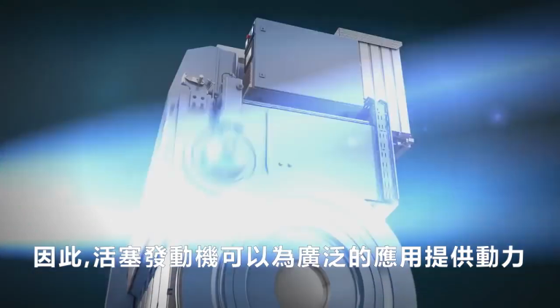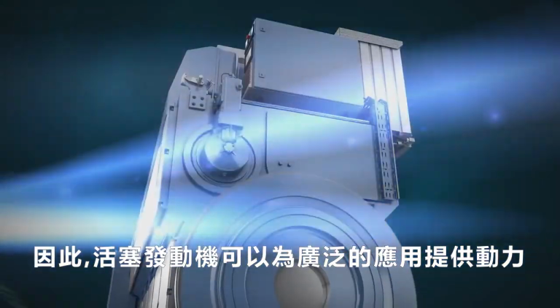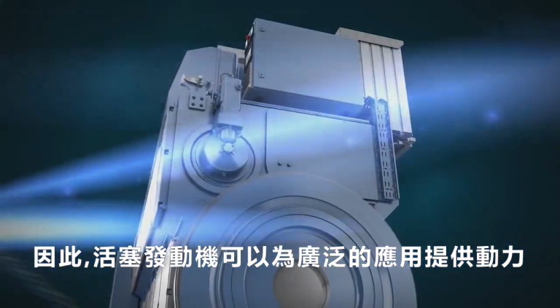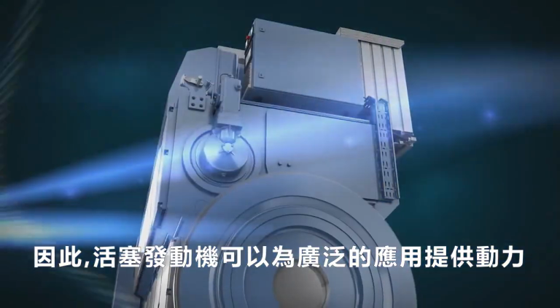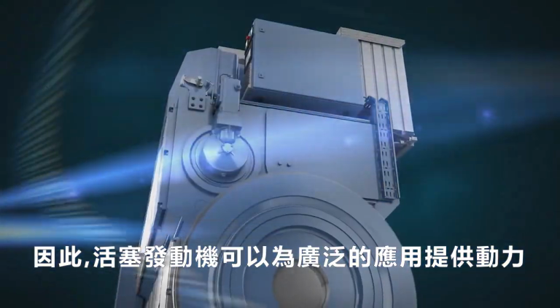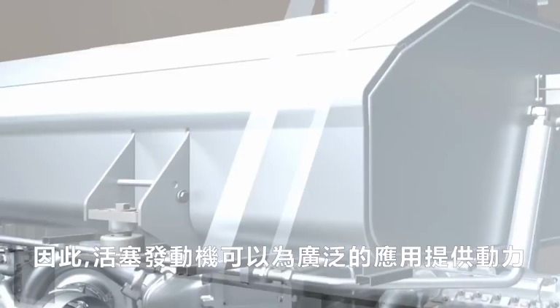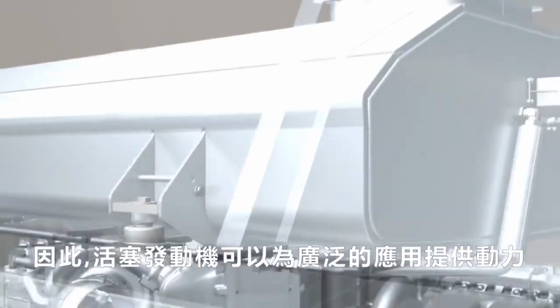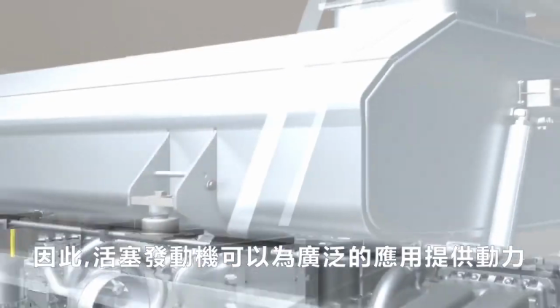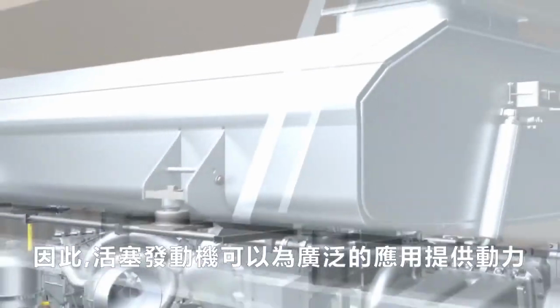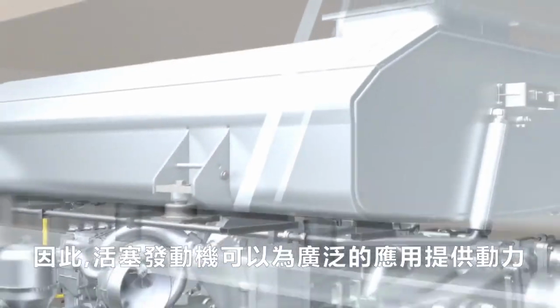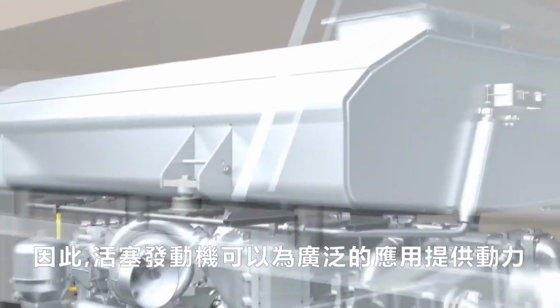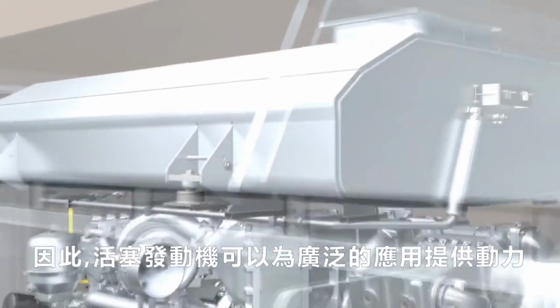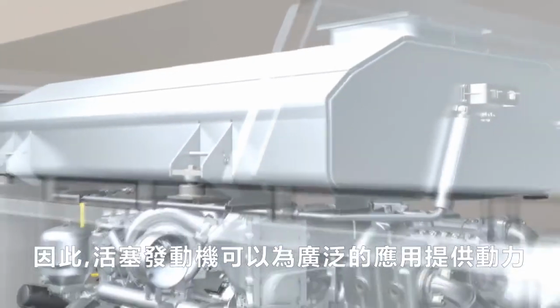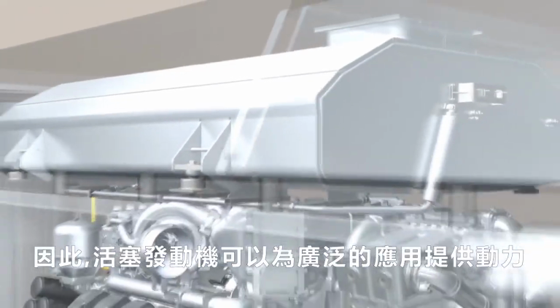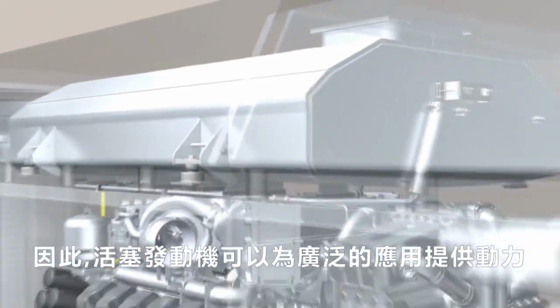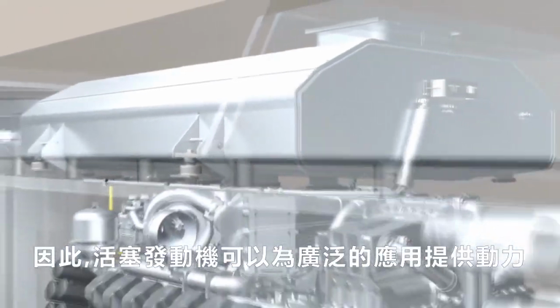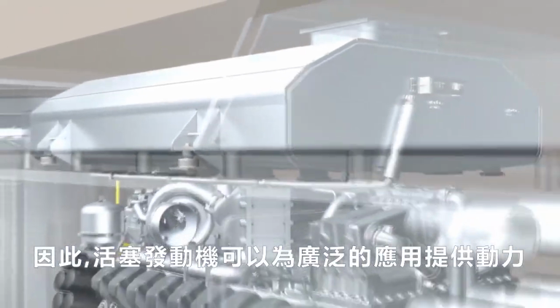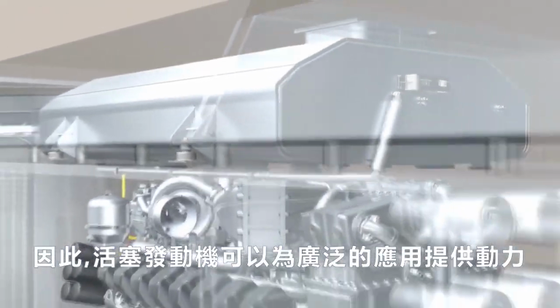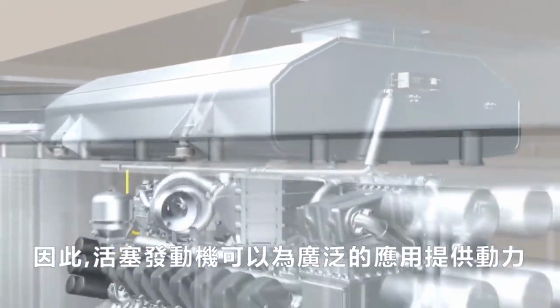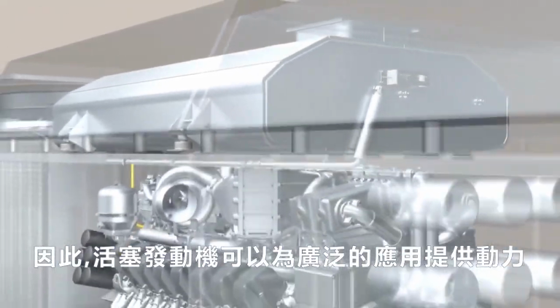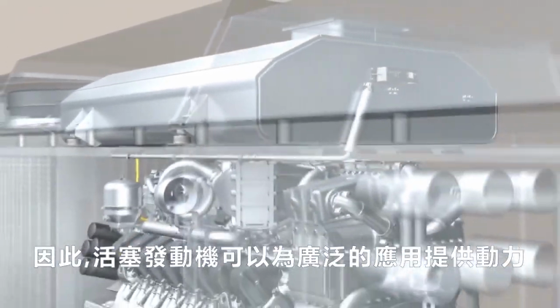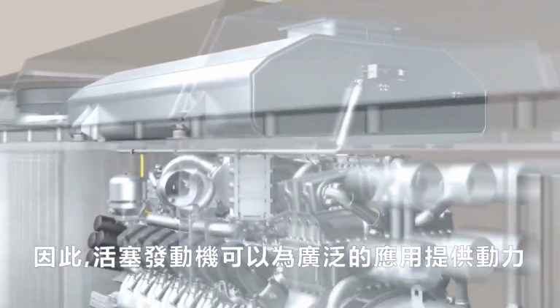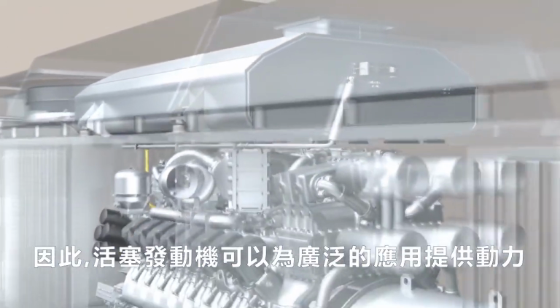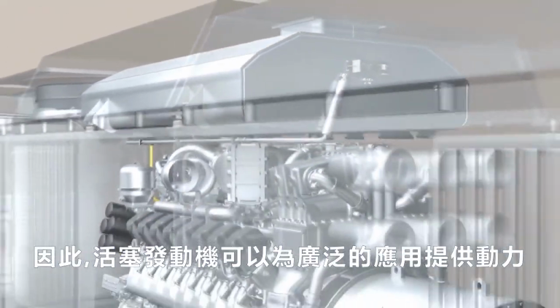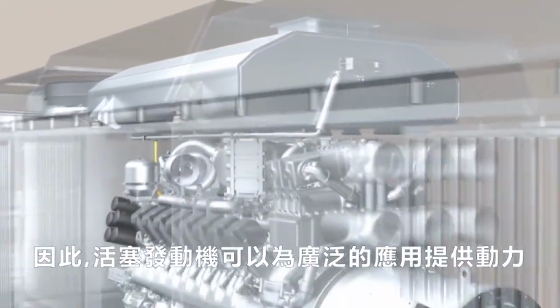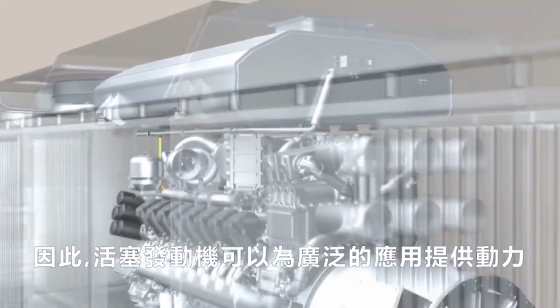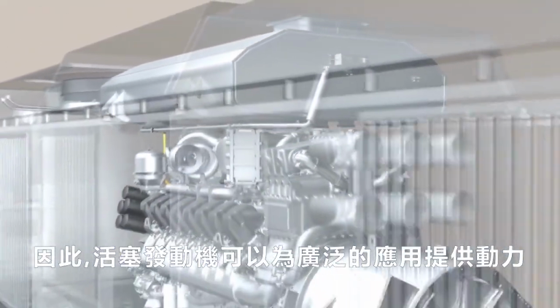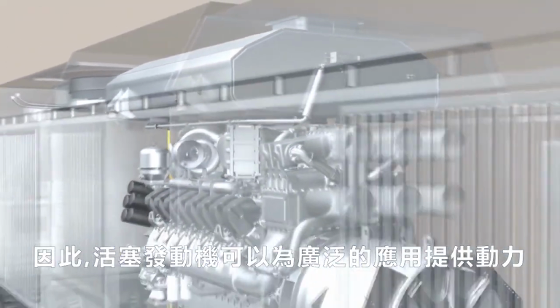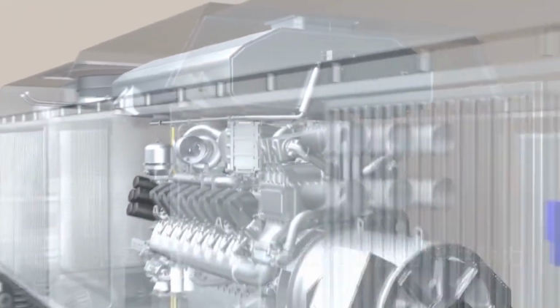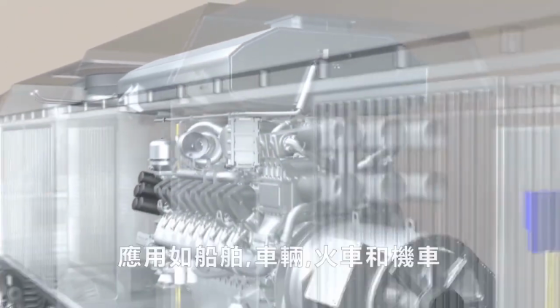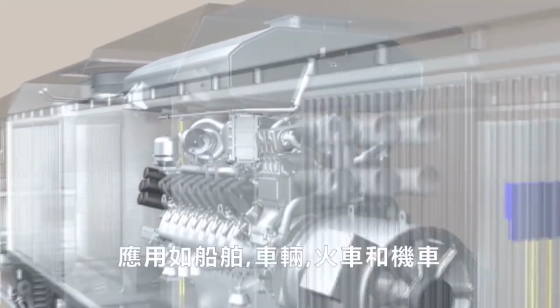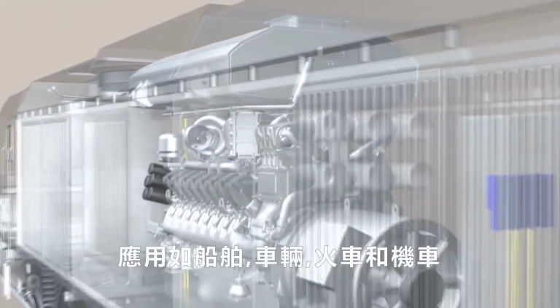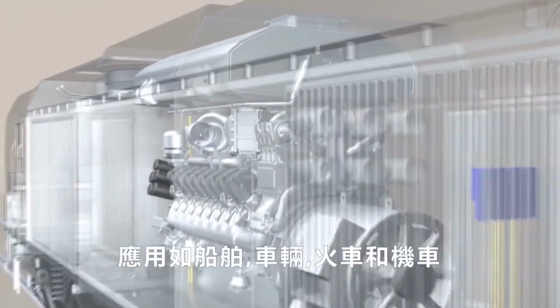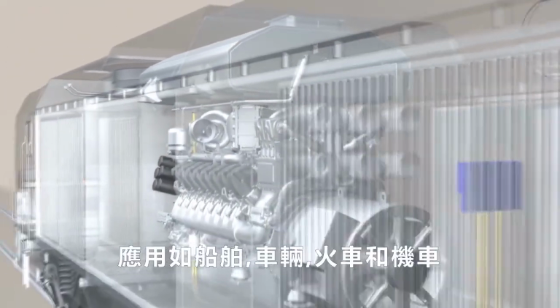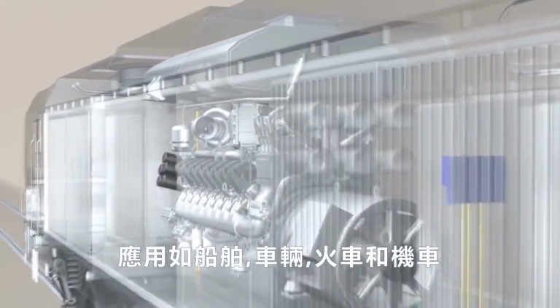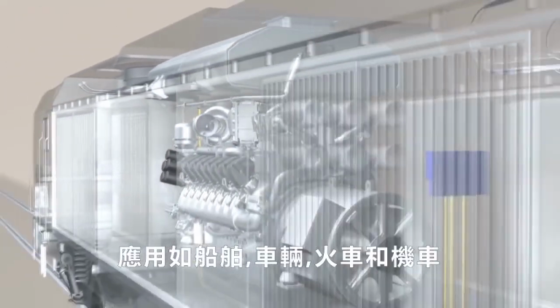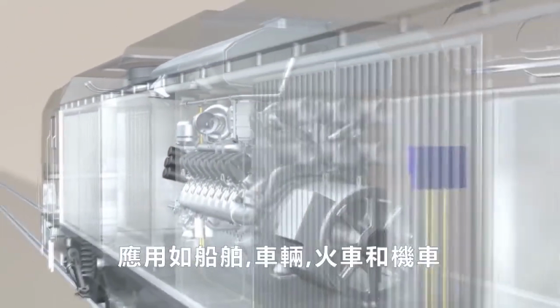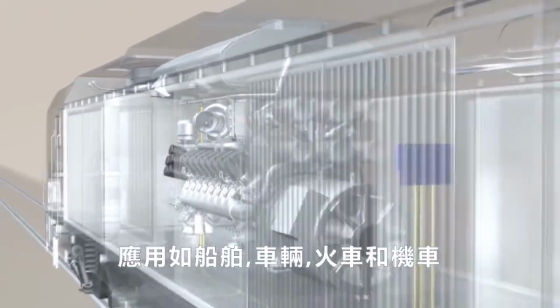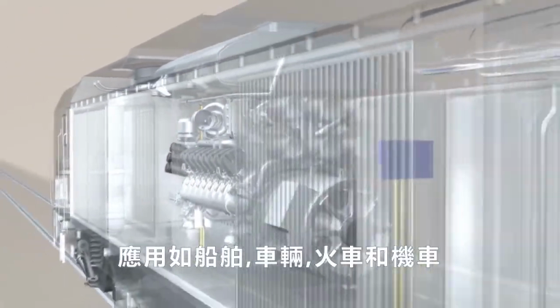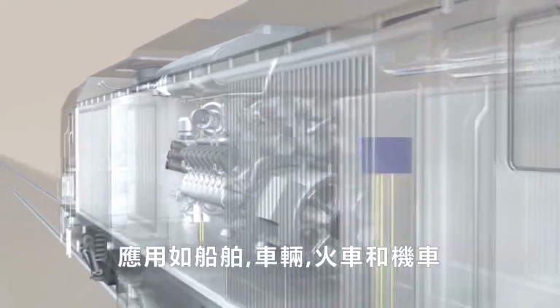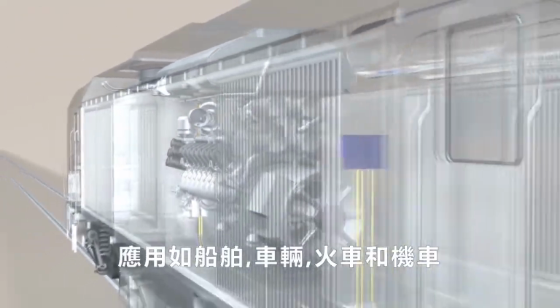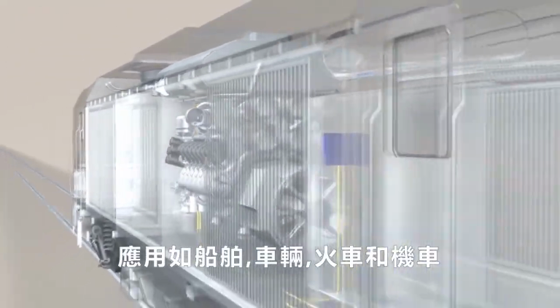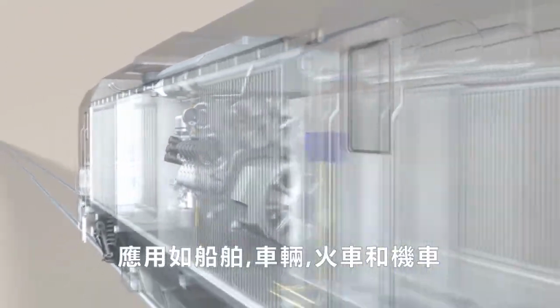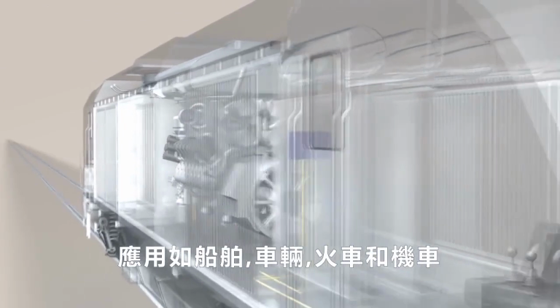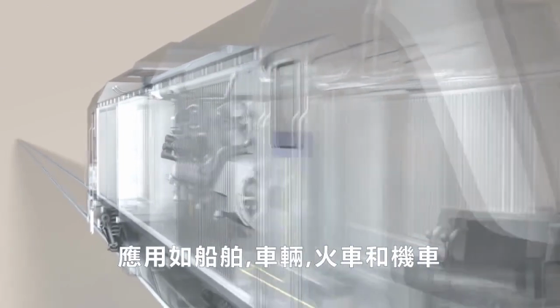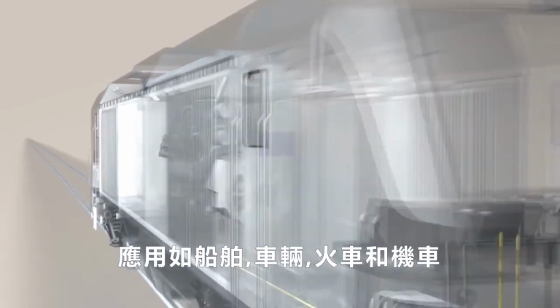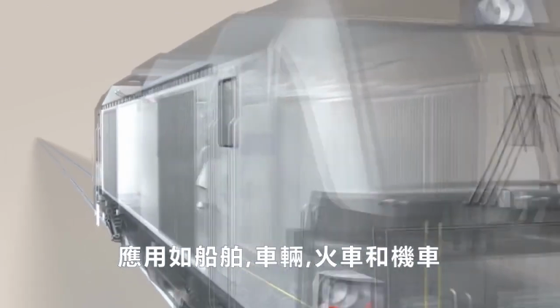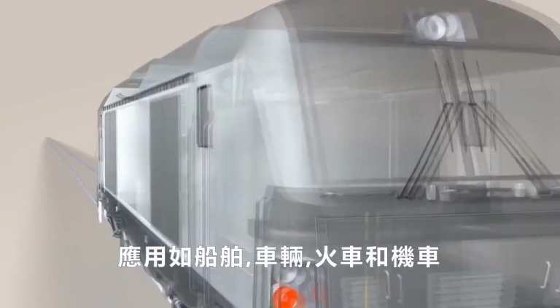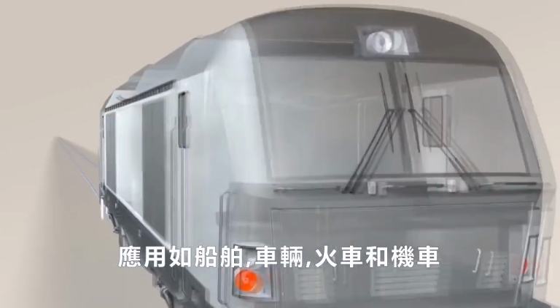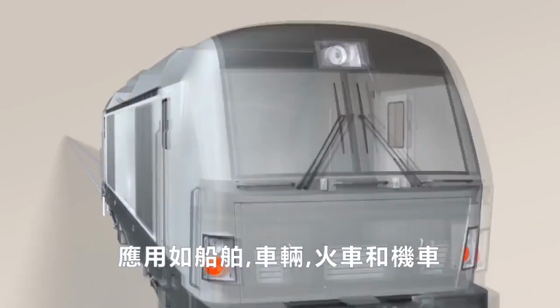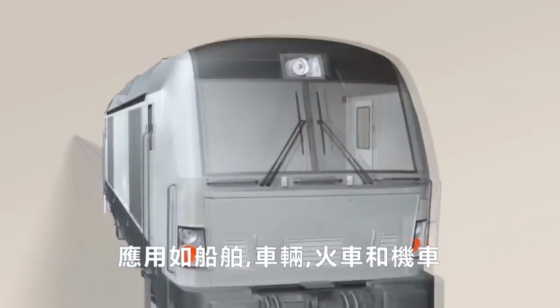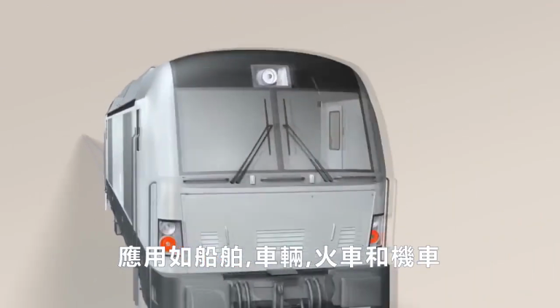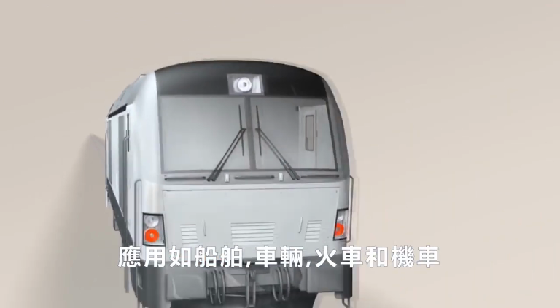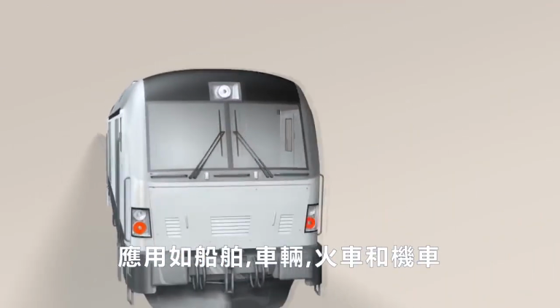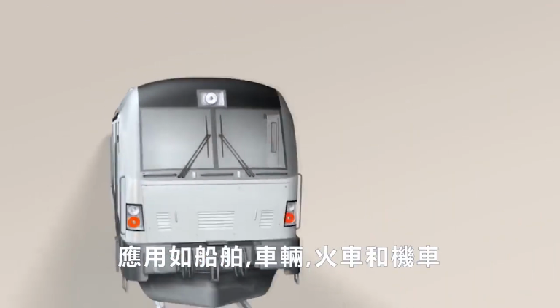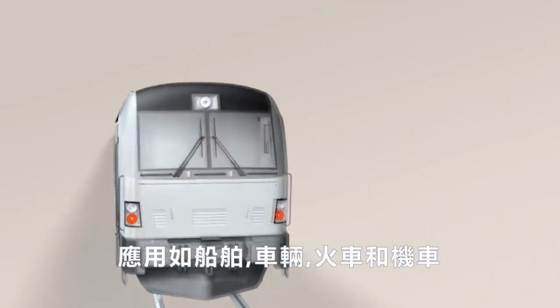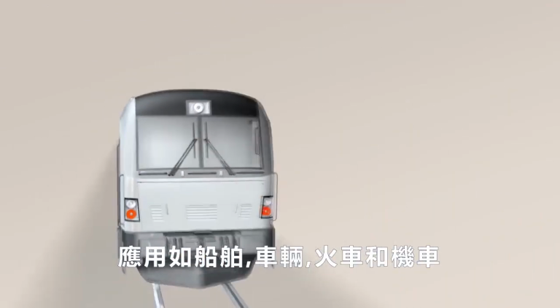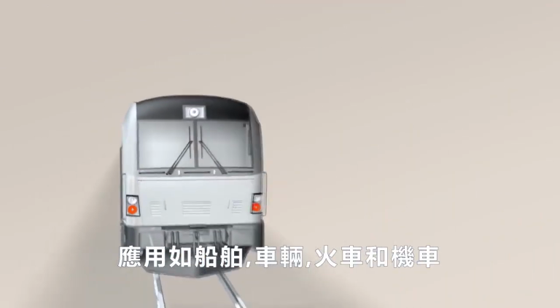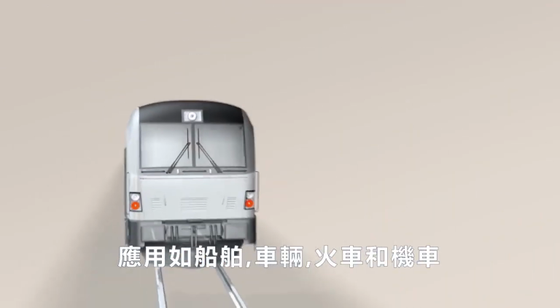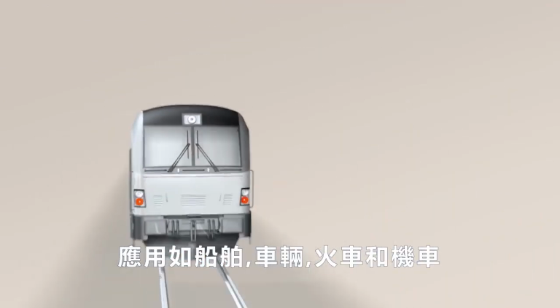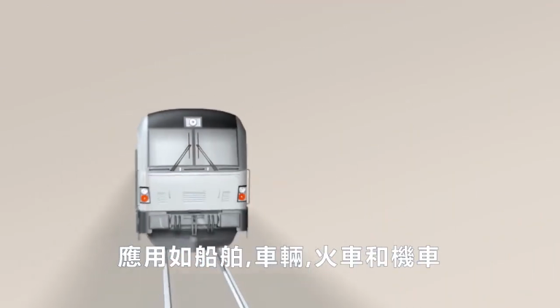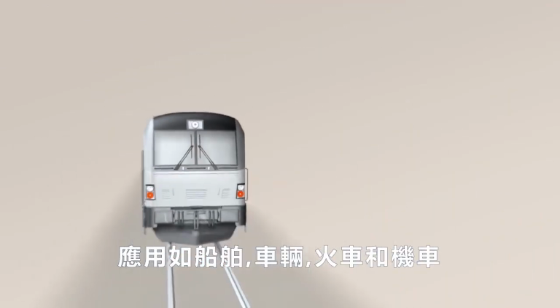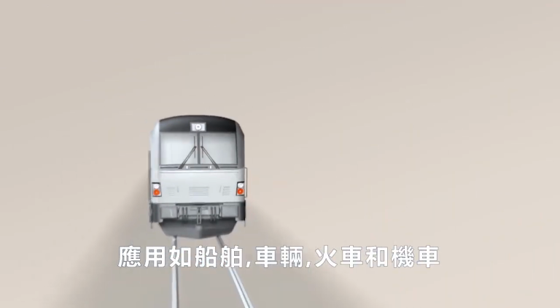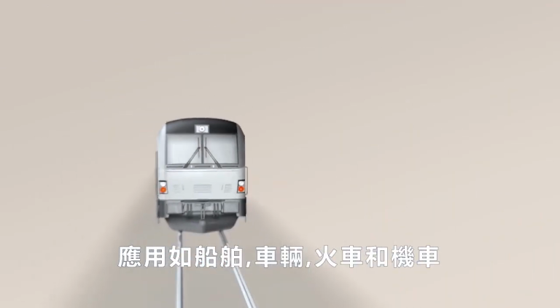As a result, the piston engine can power a wide range of applications: electrical generators, ships, vehicles and railway locomotives.